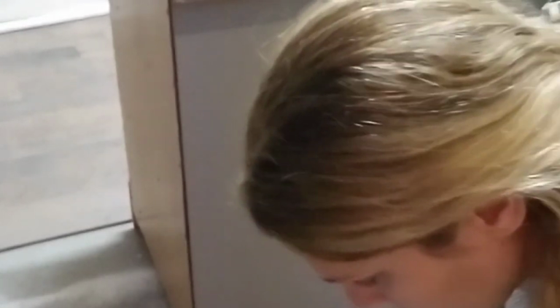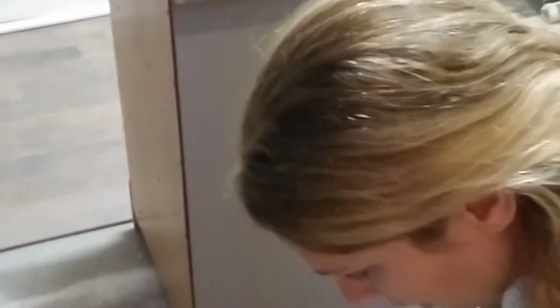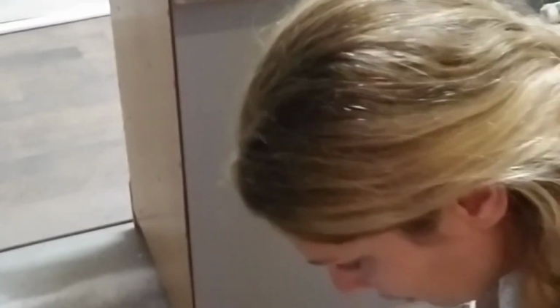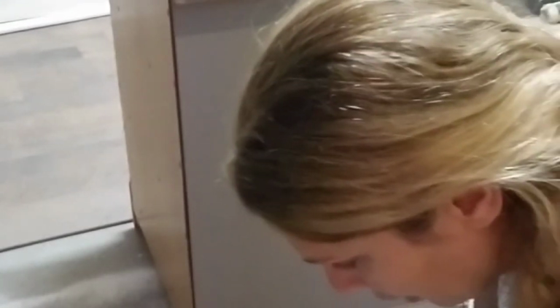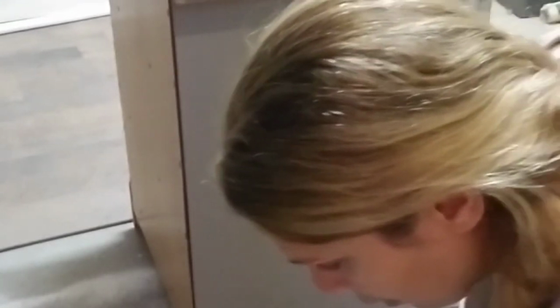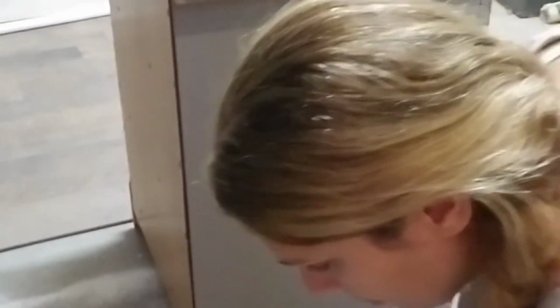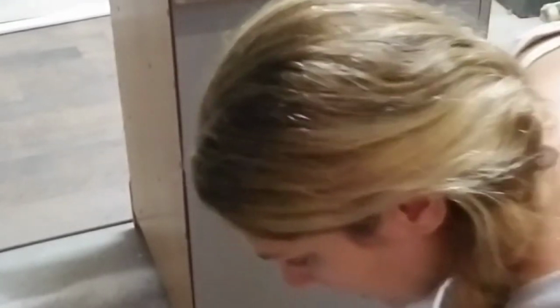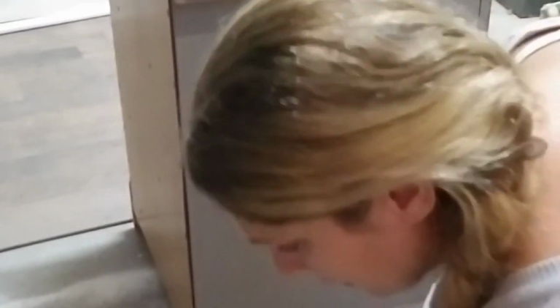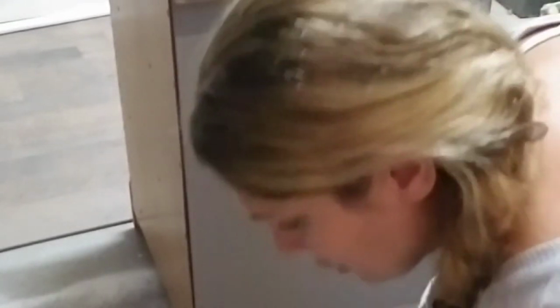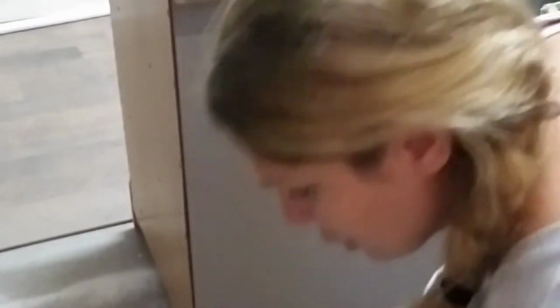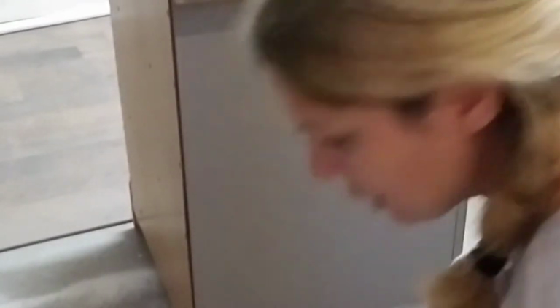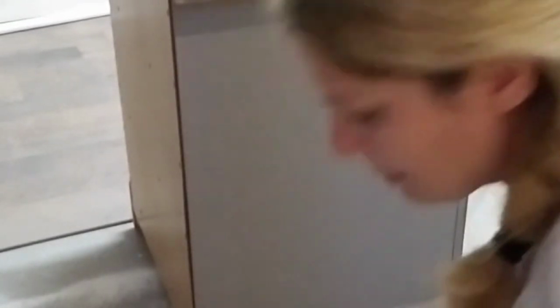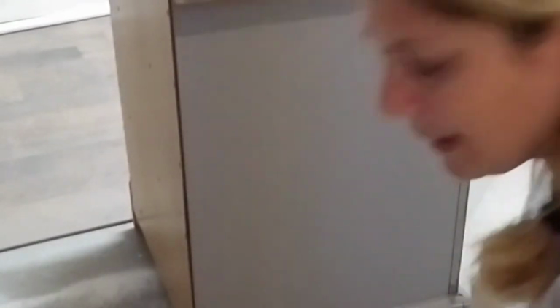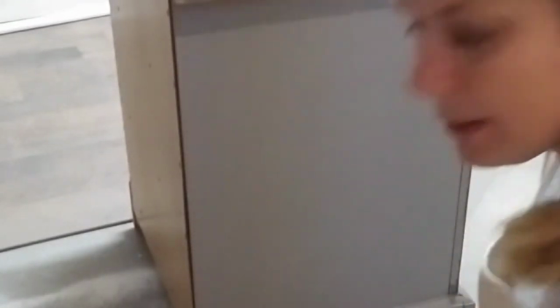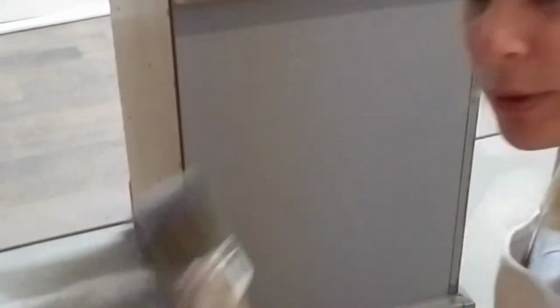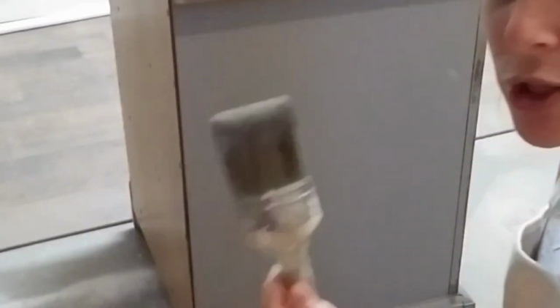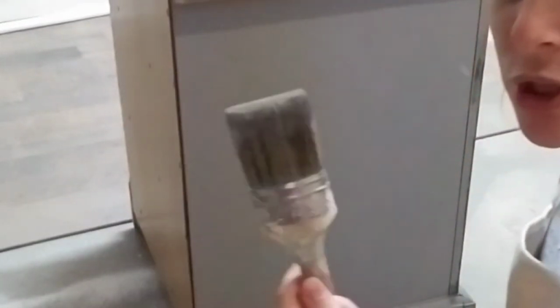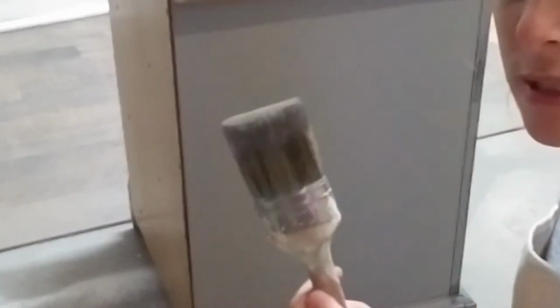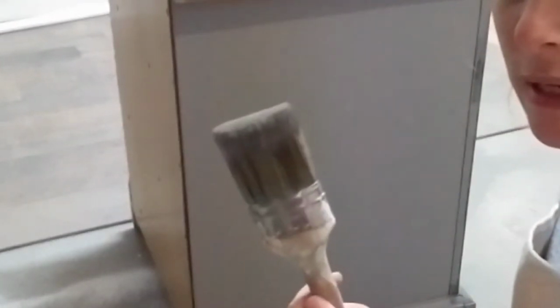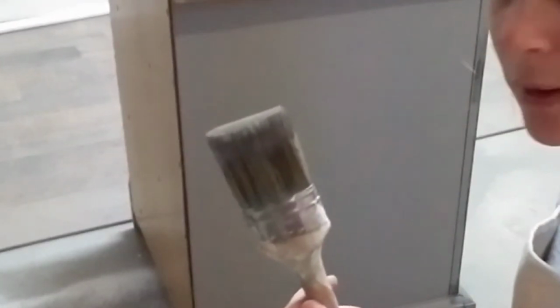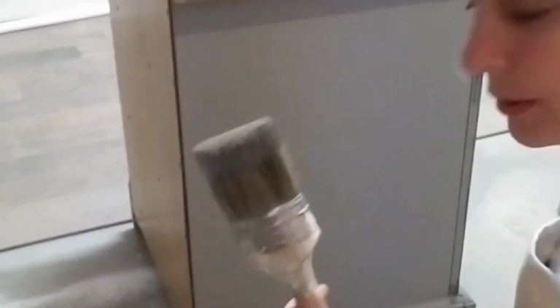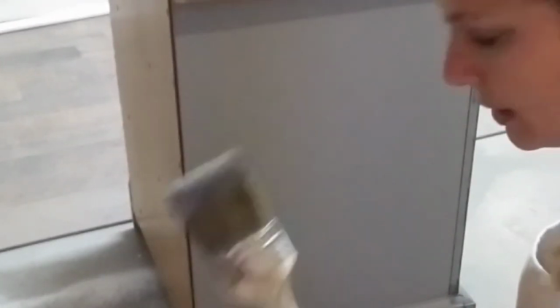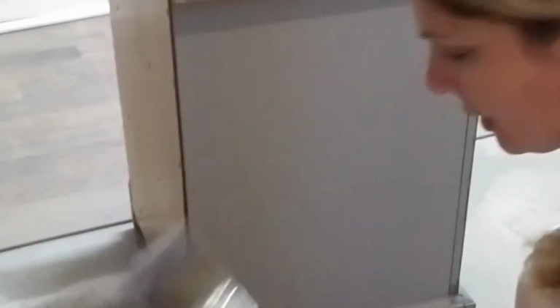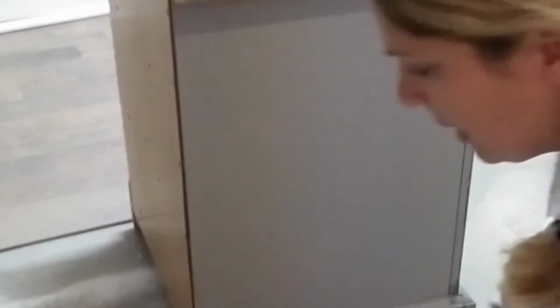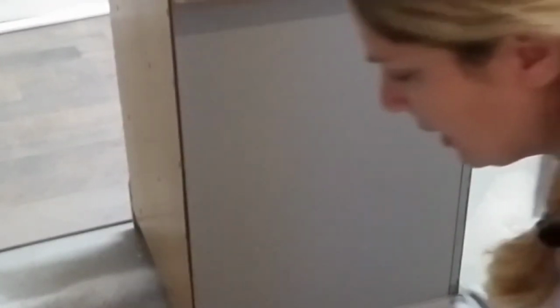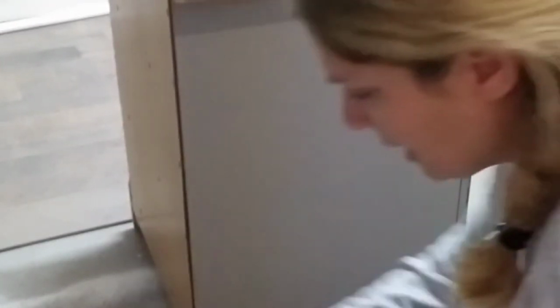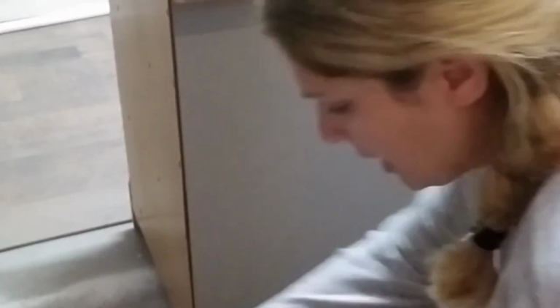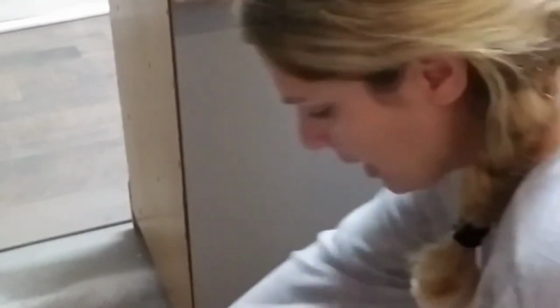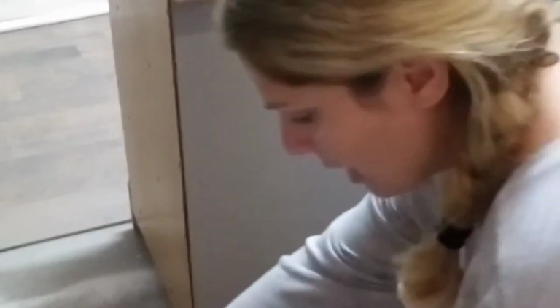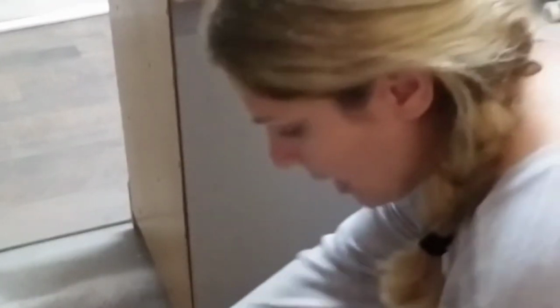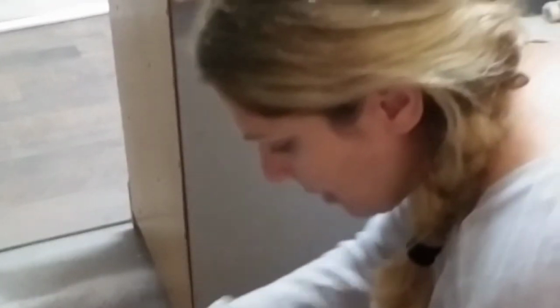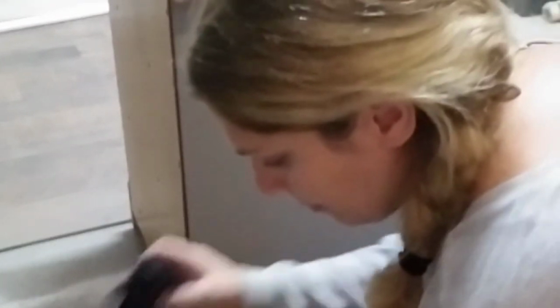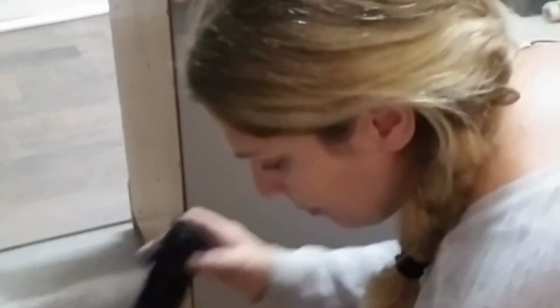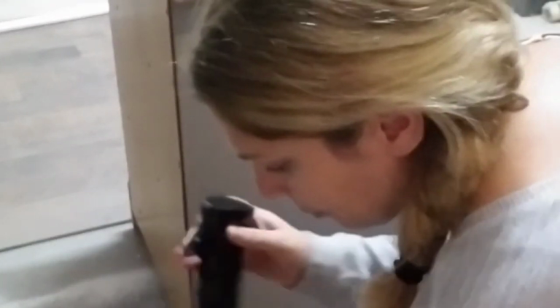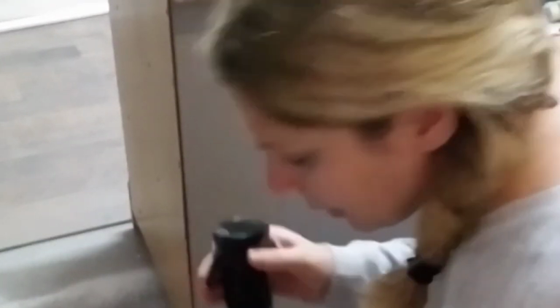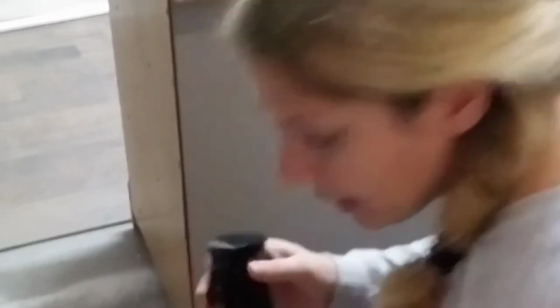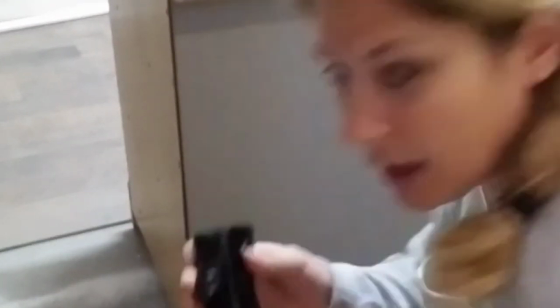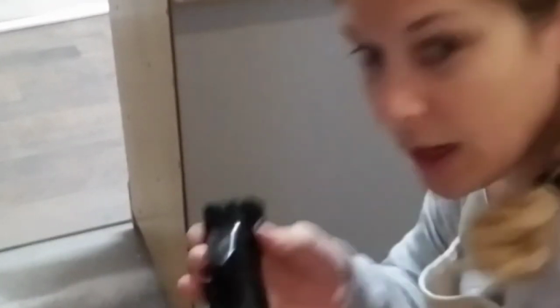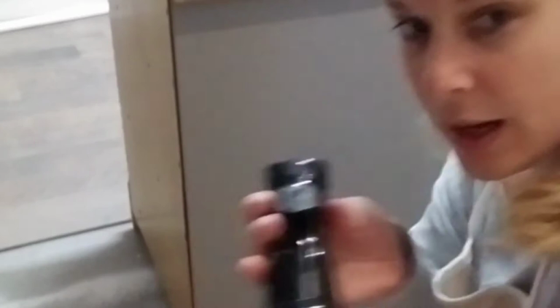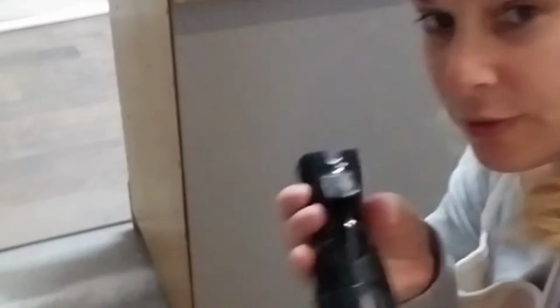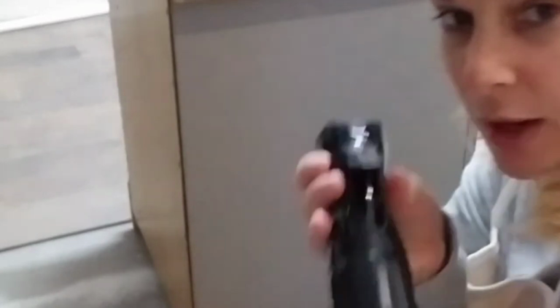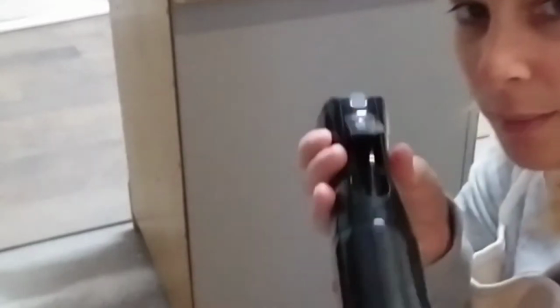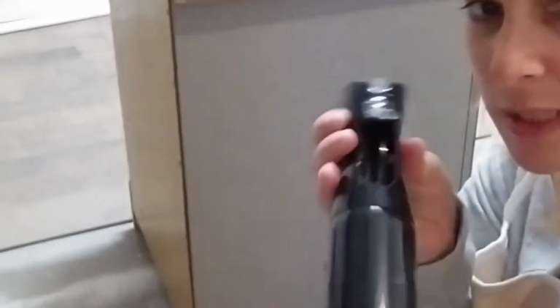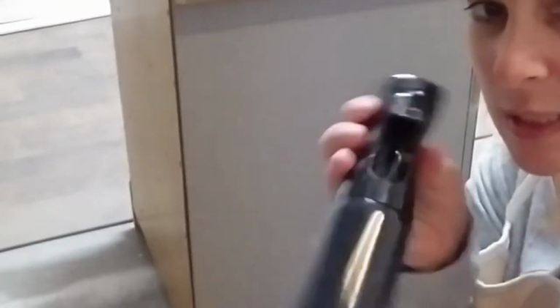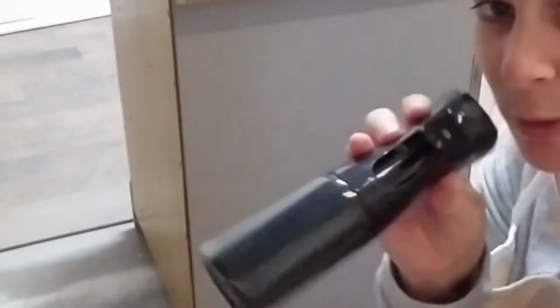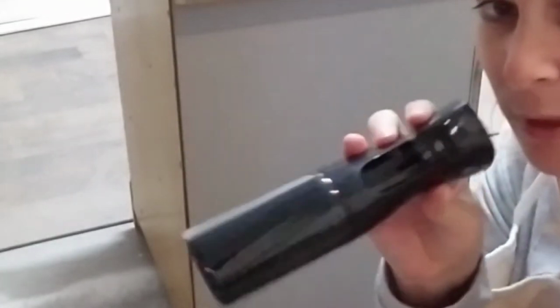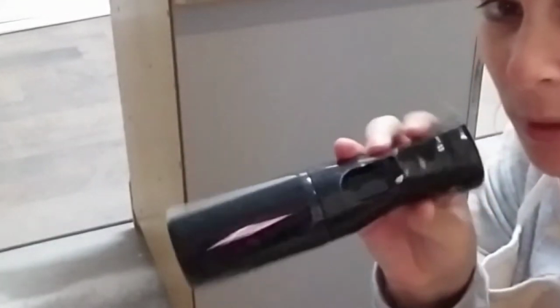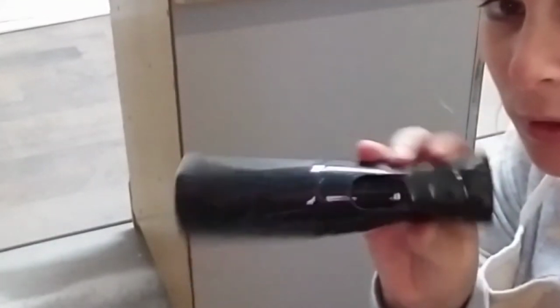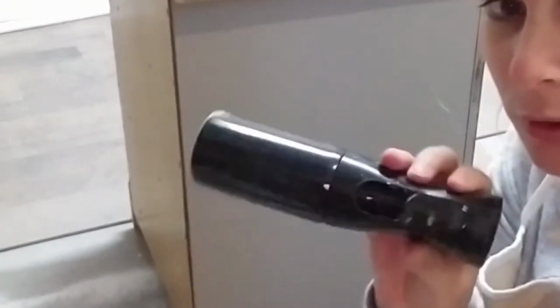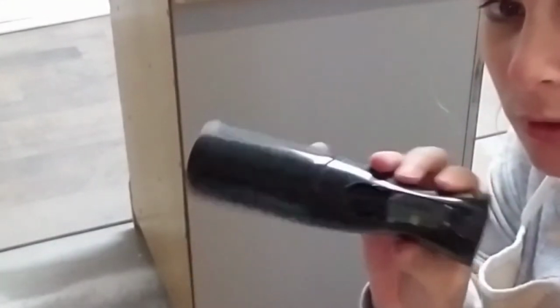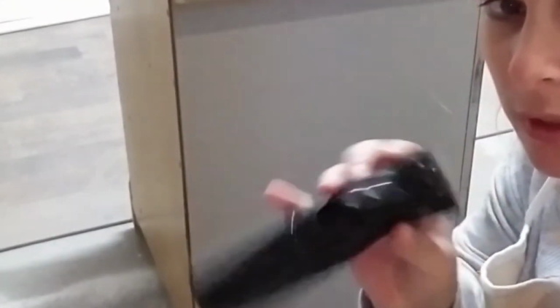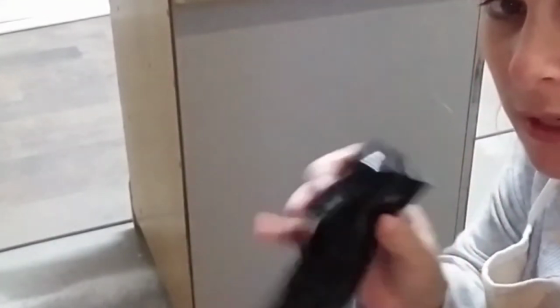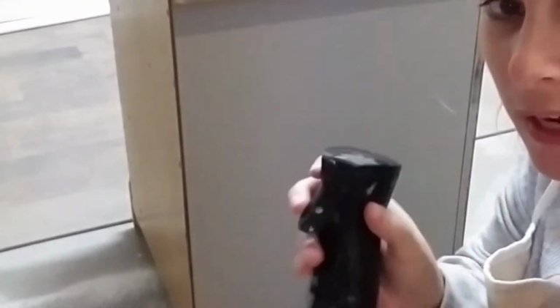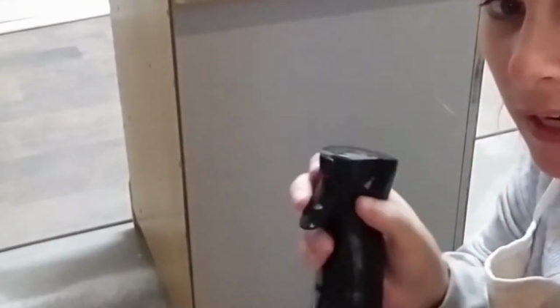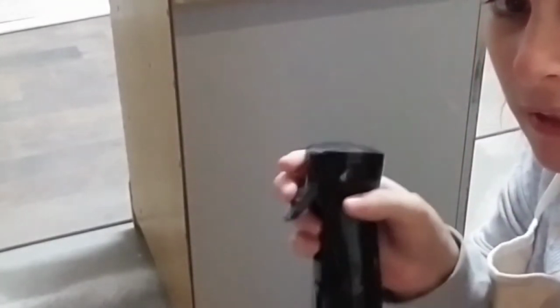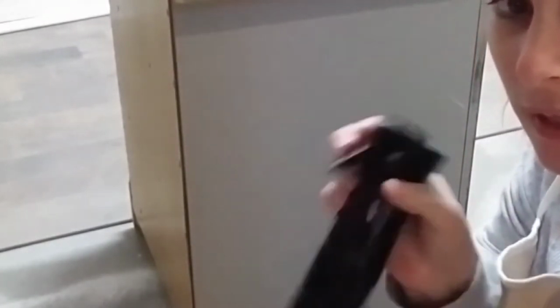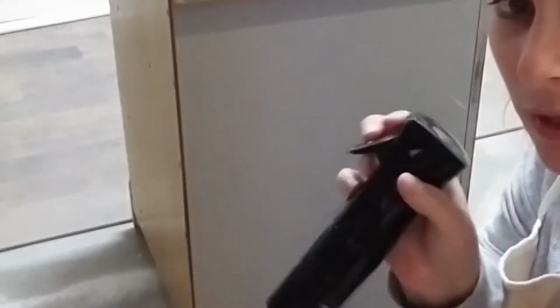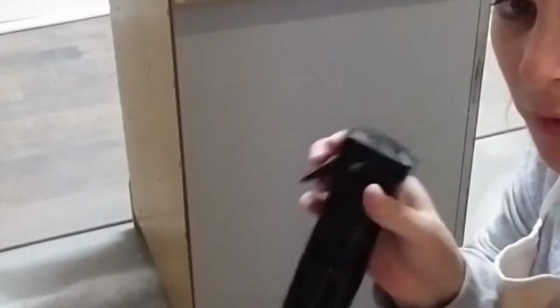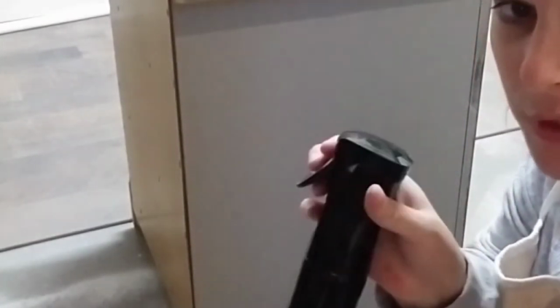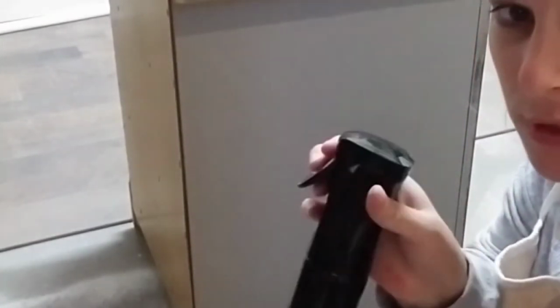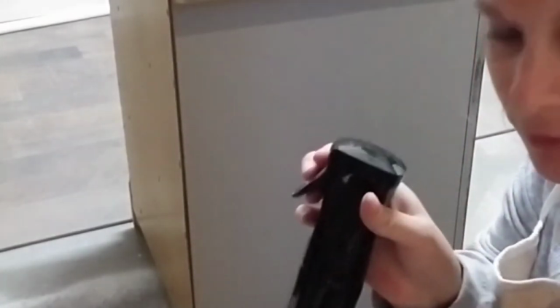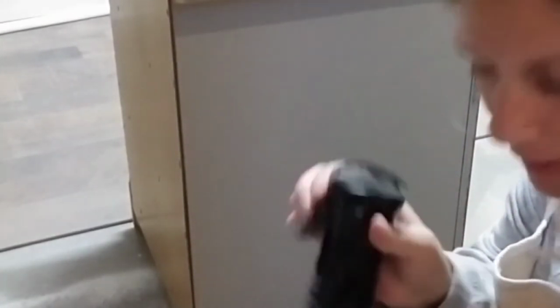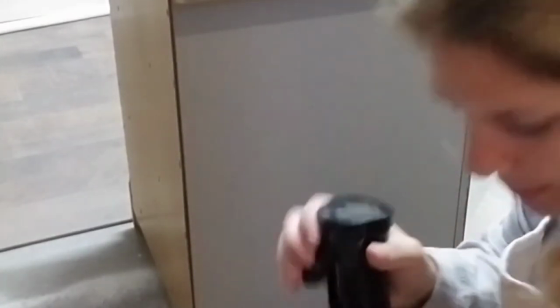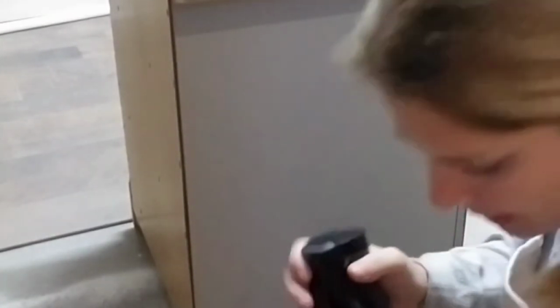So I've got all my Country Chic paint brushes out. I've got my spray bottle and I got this off Amazon.